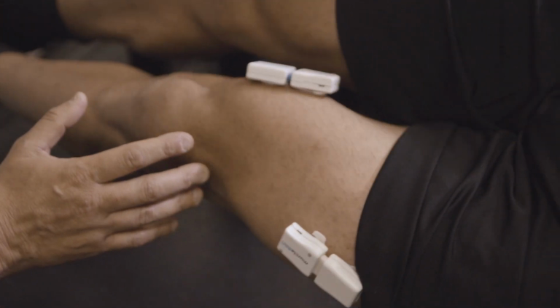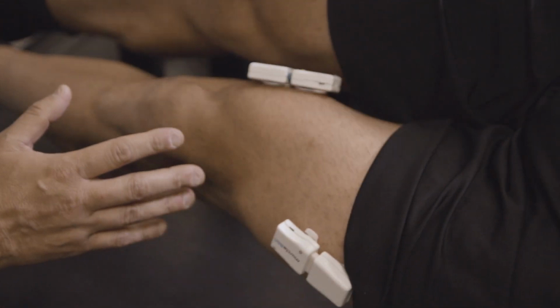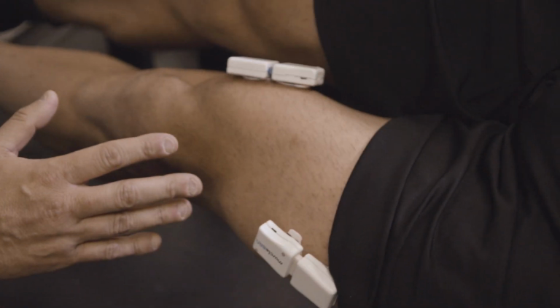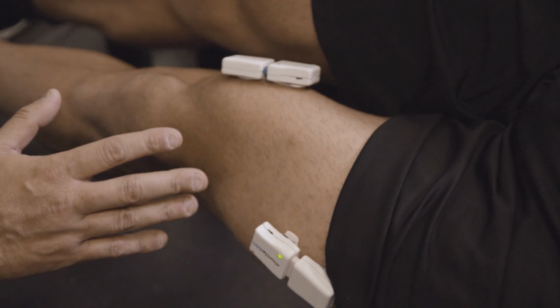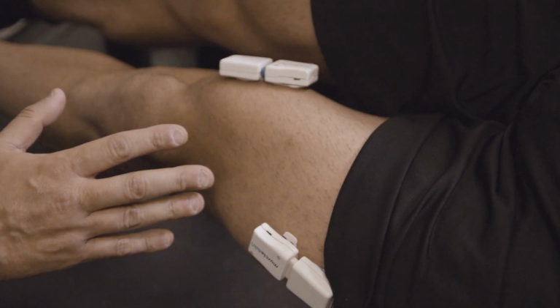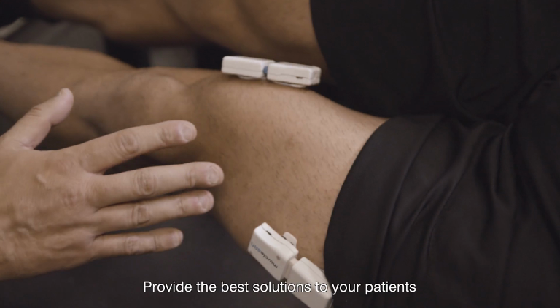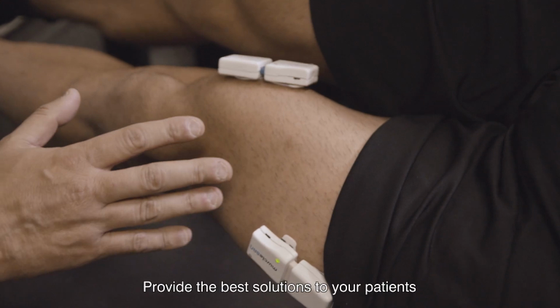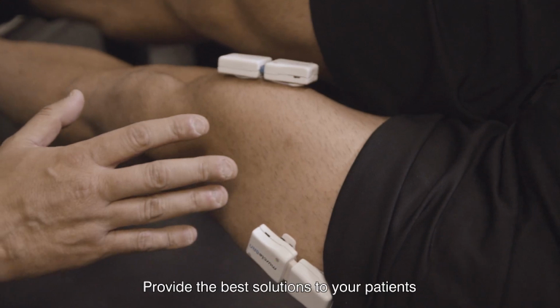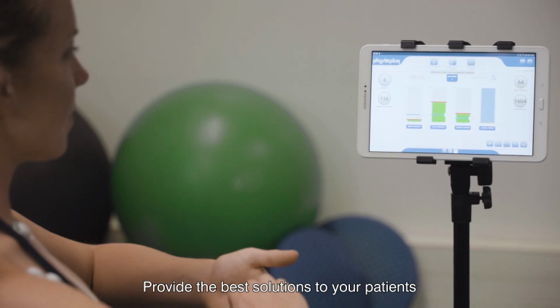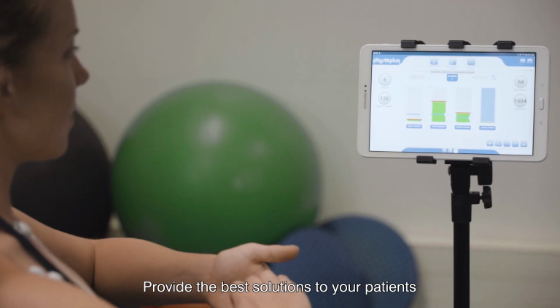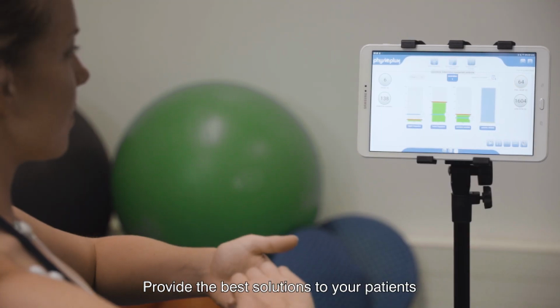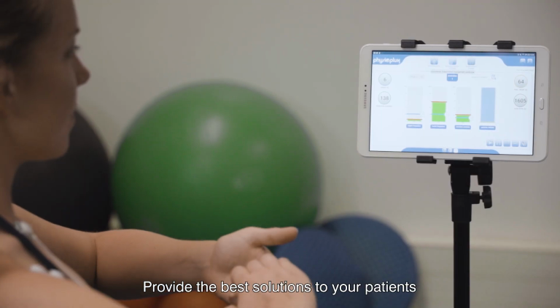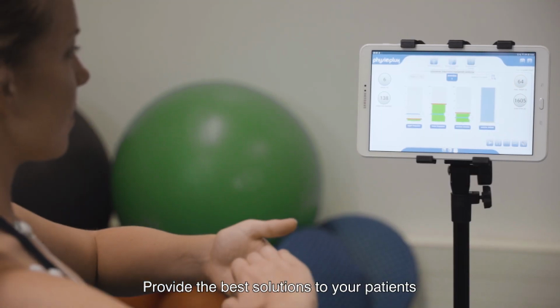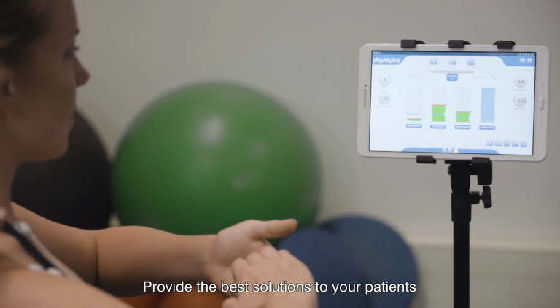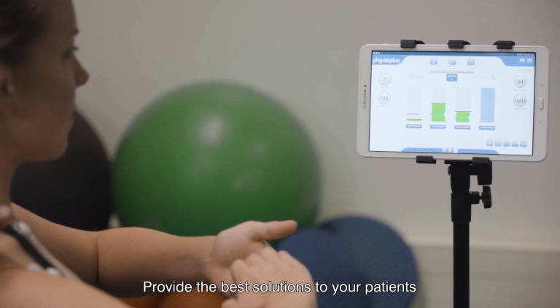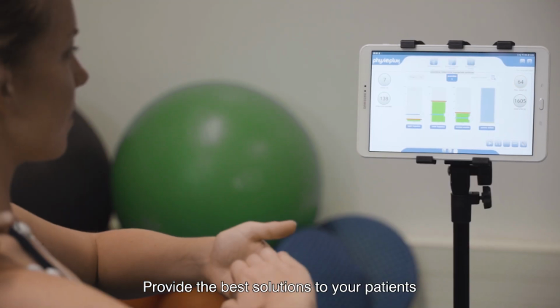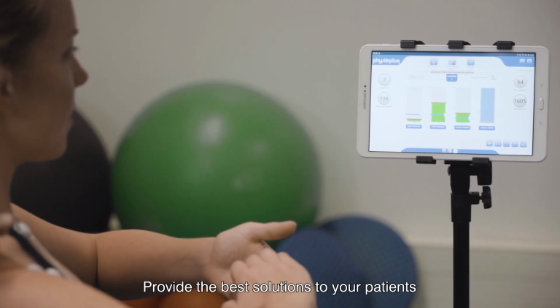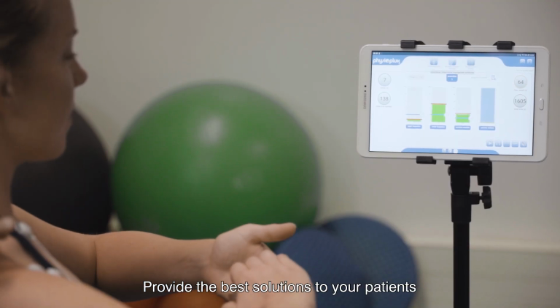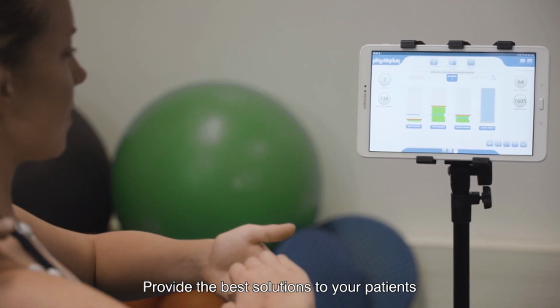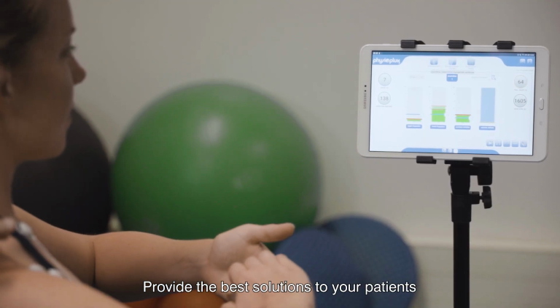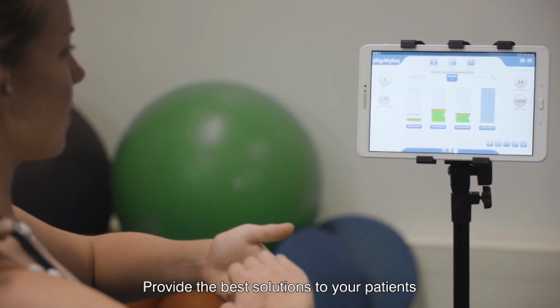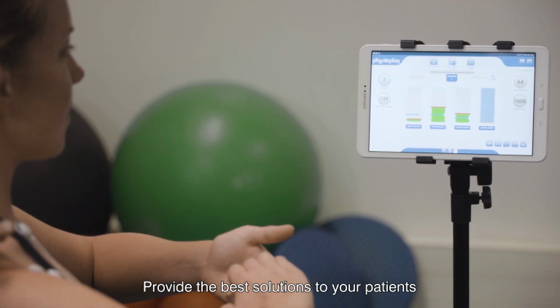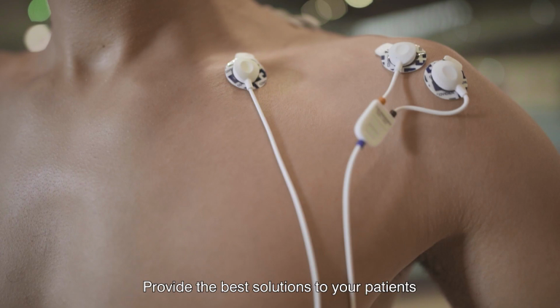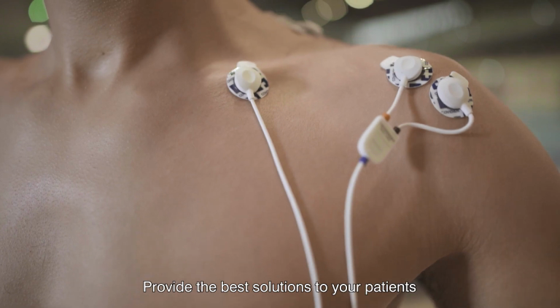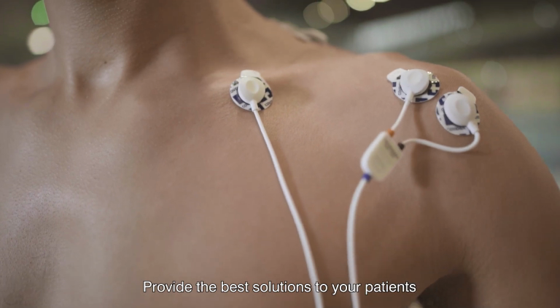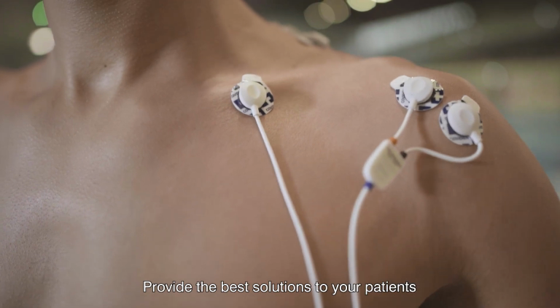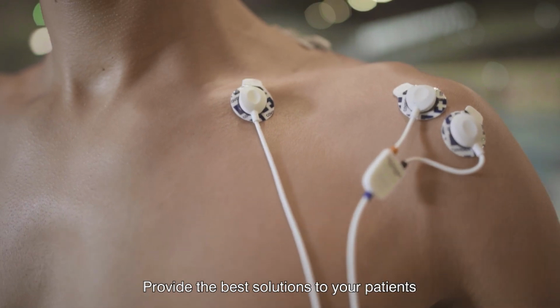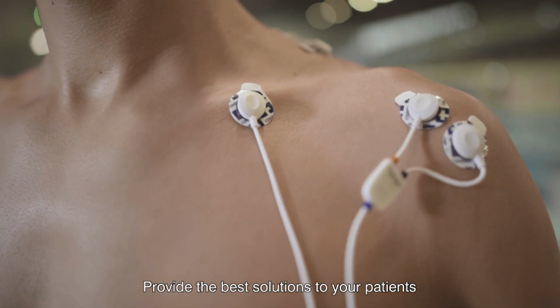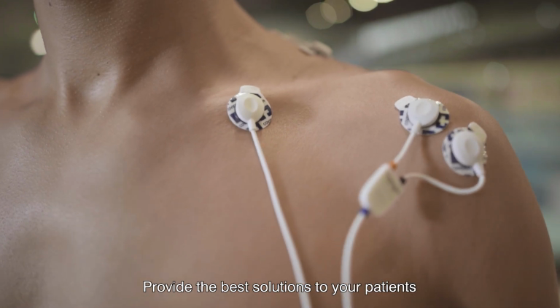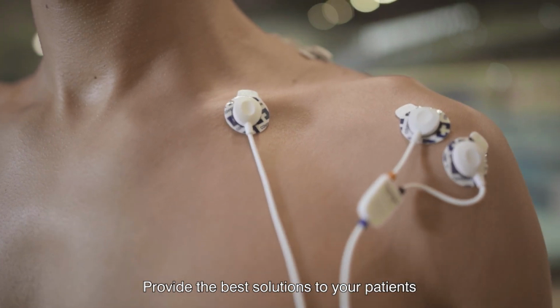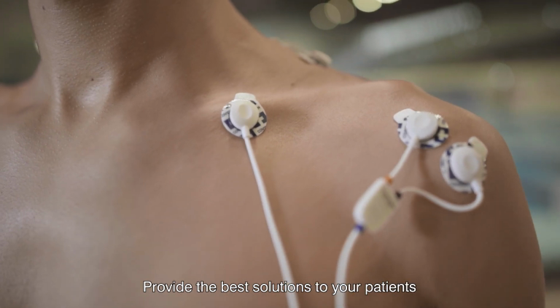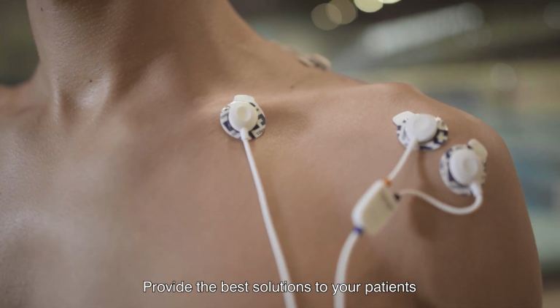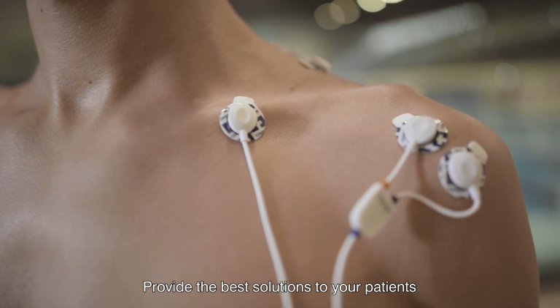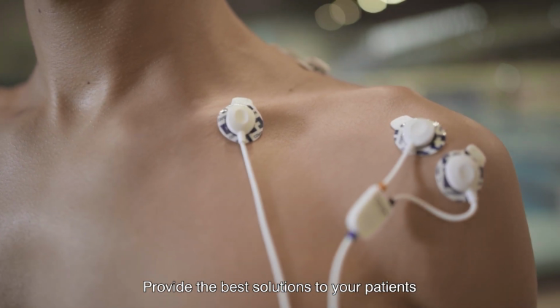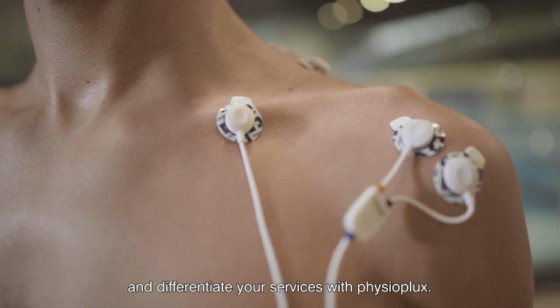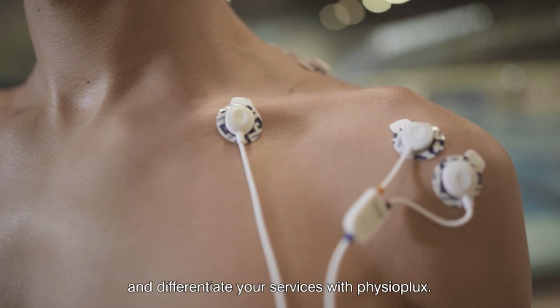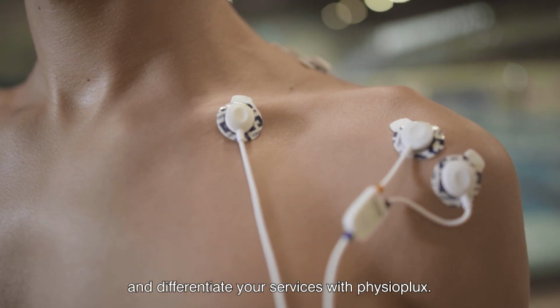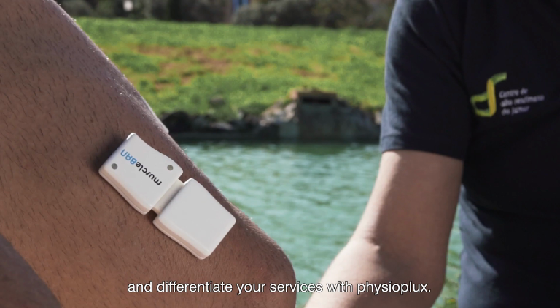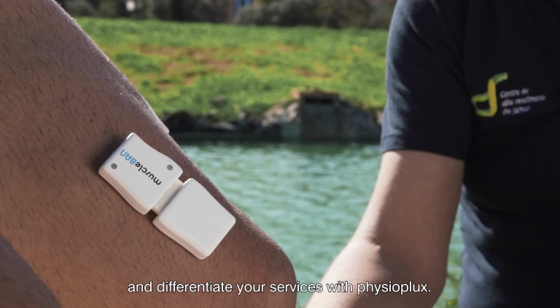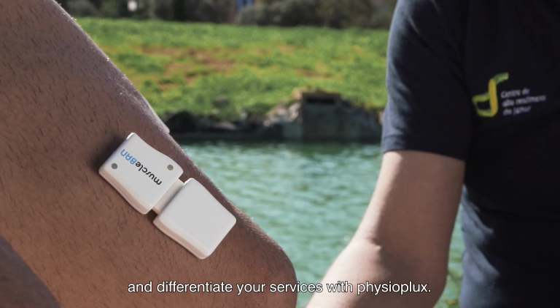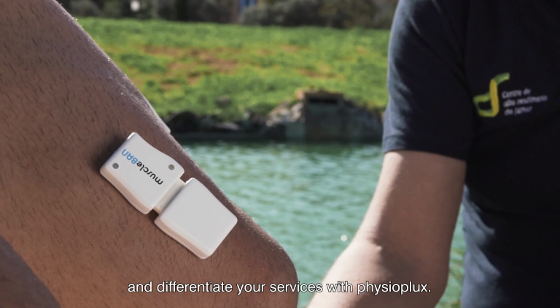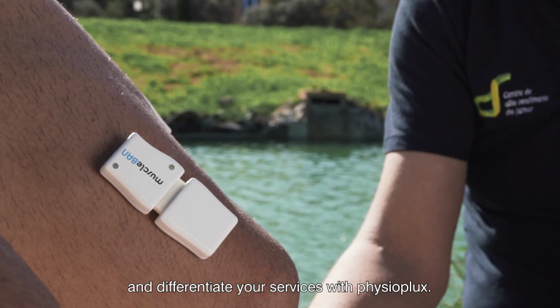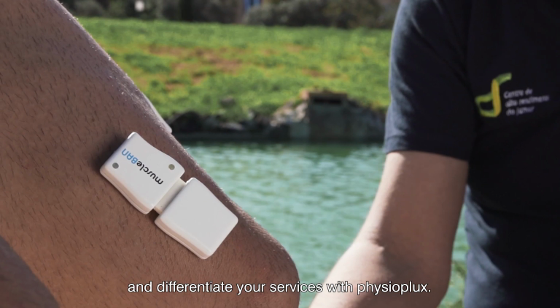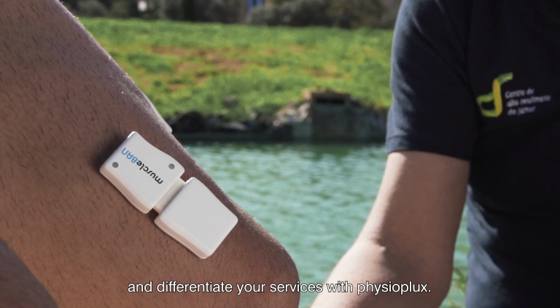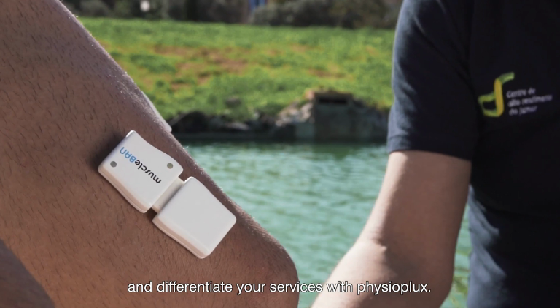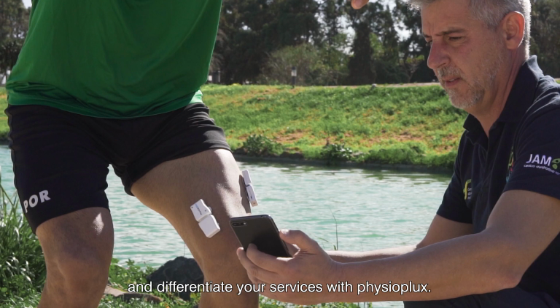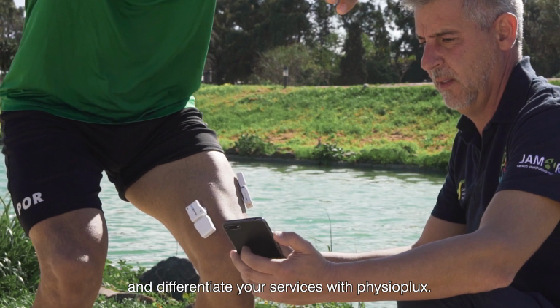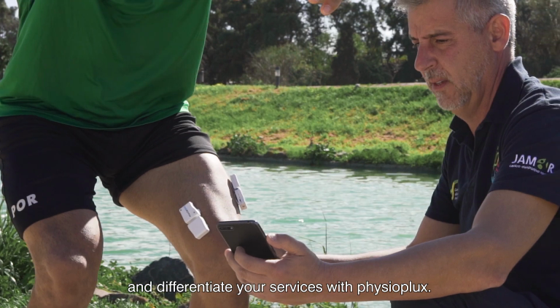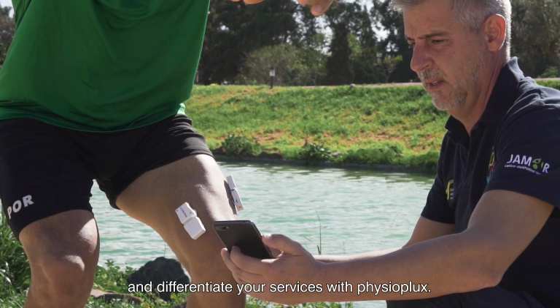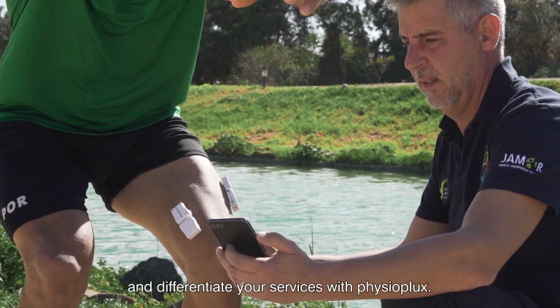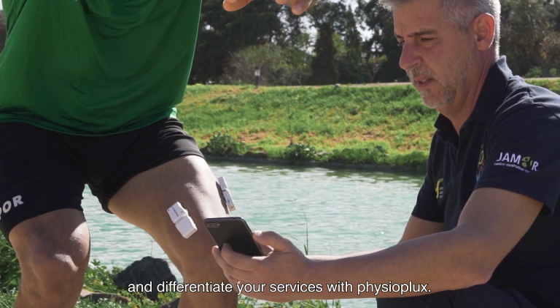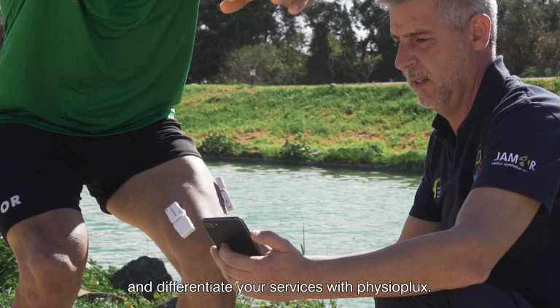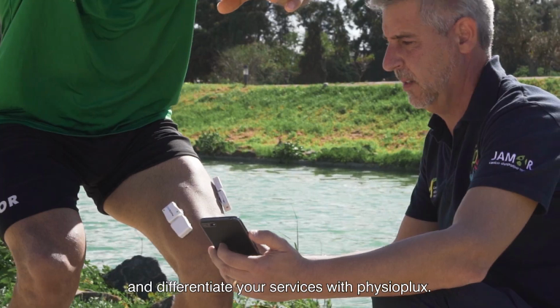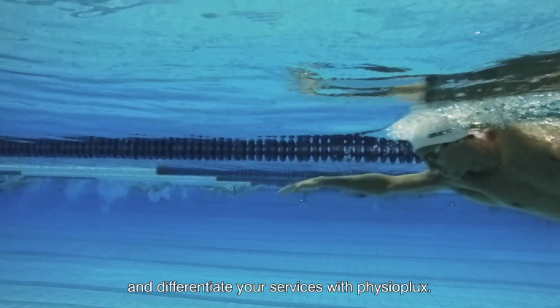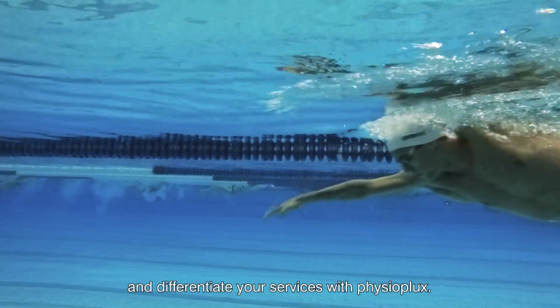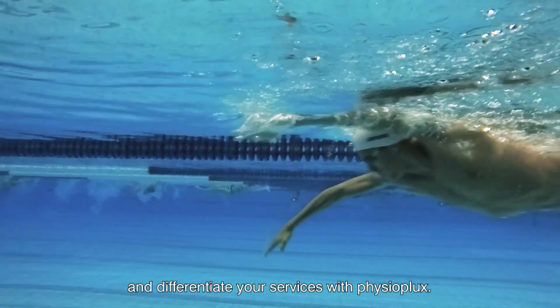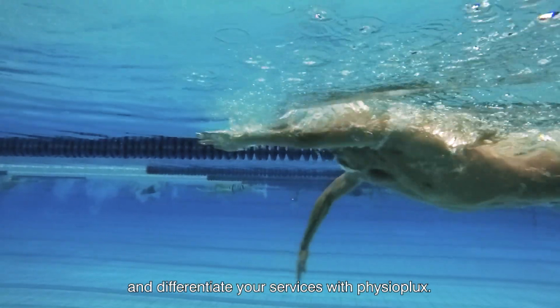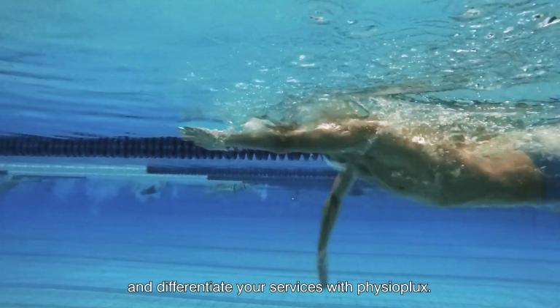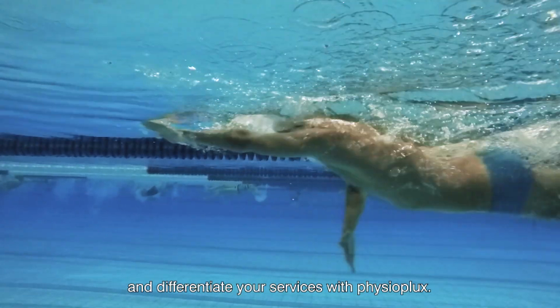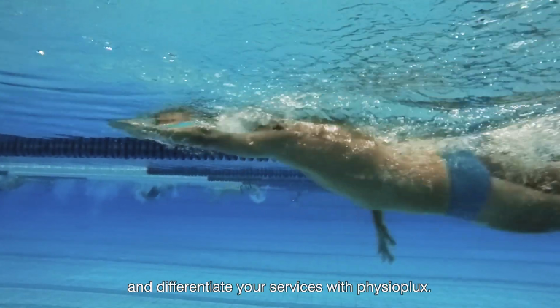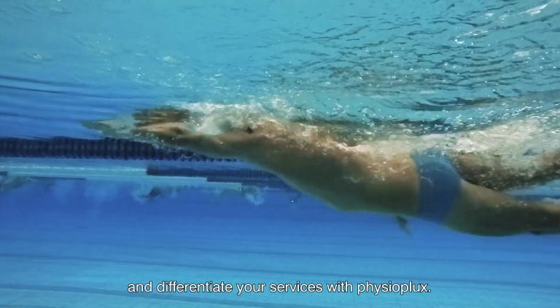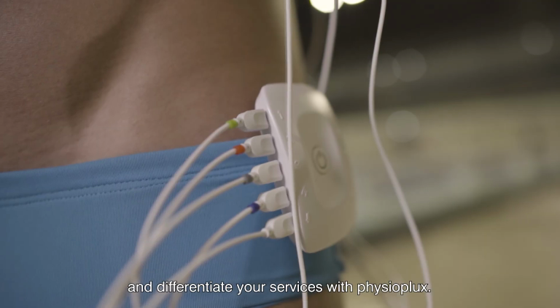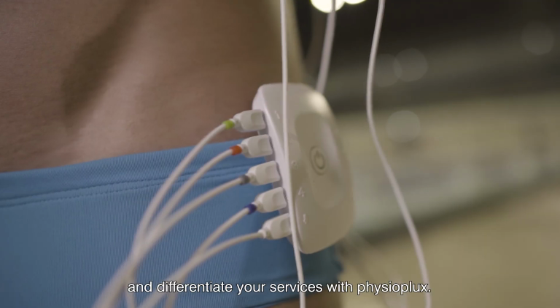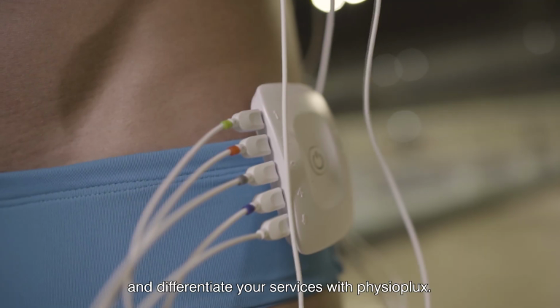Provide the best solutions to your patients and differentiate your services with Physioplux.